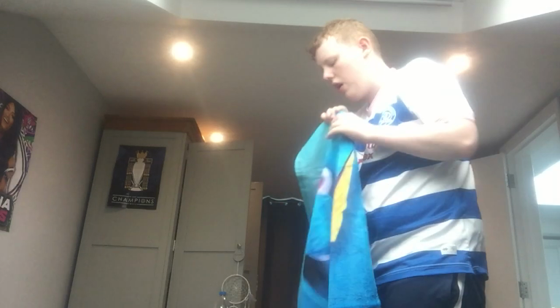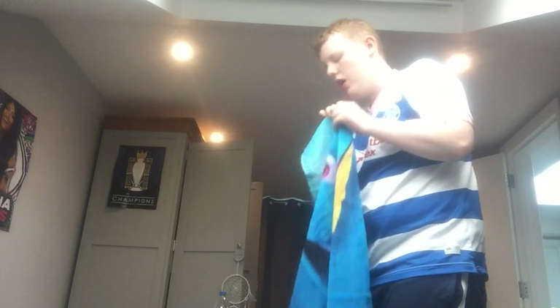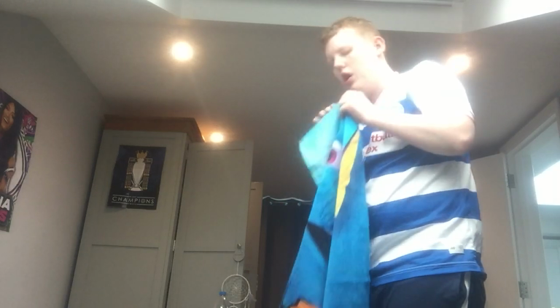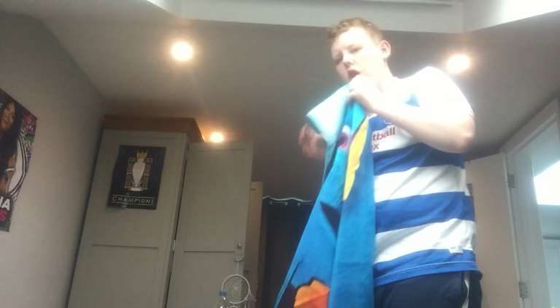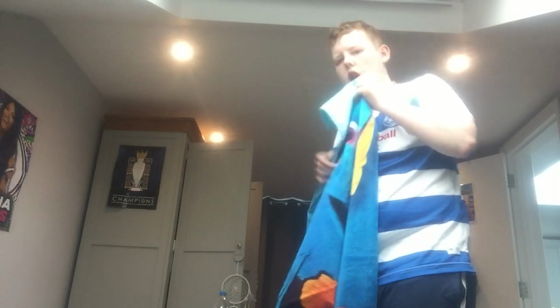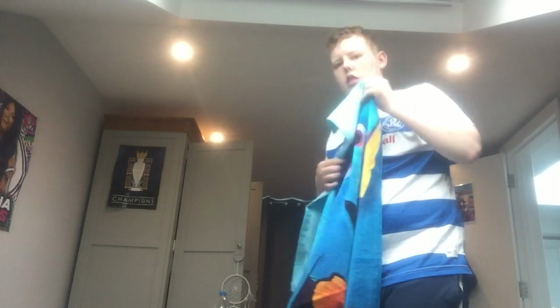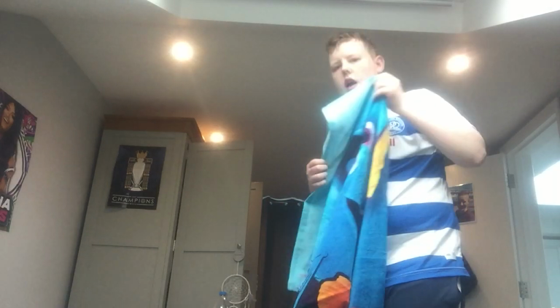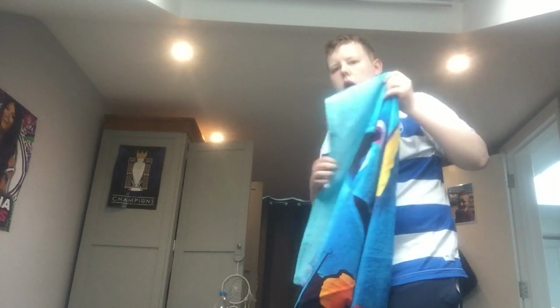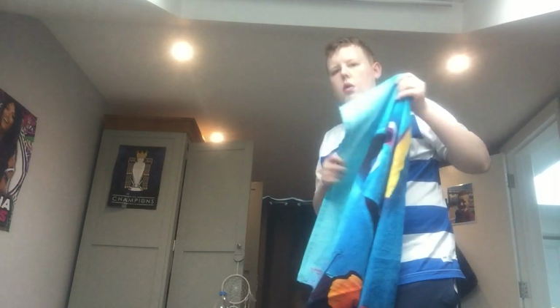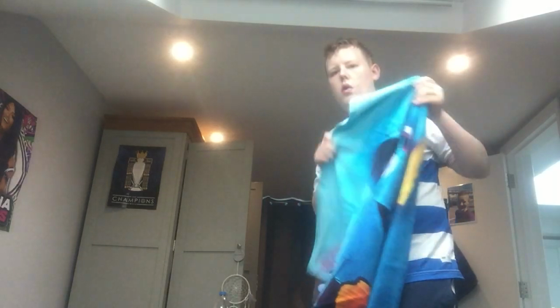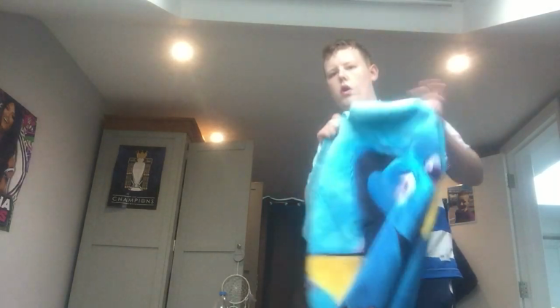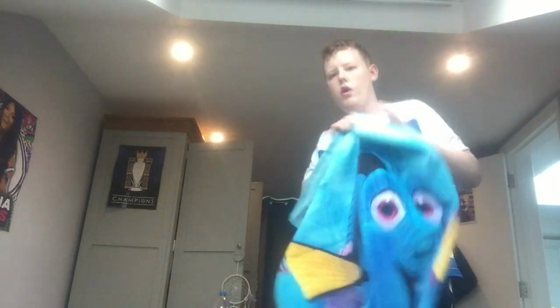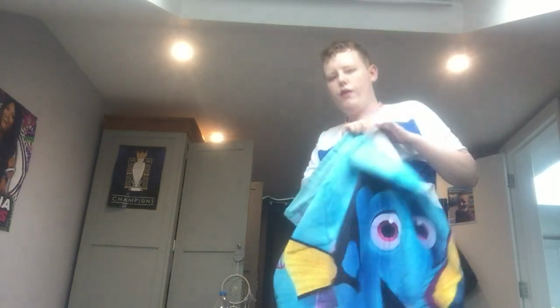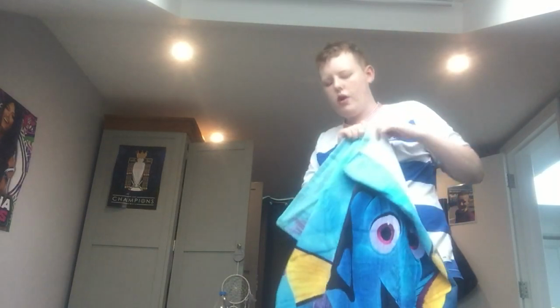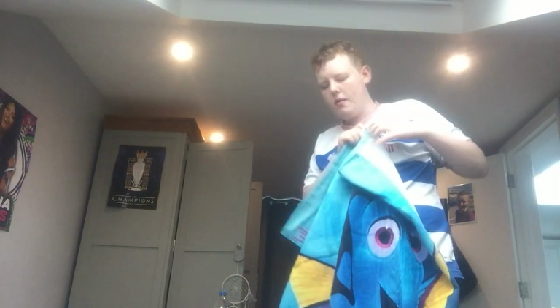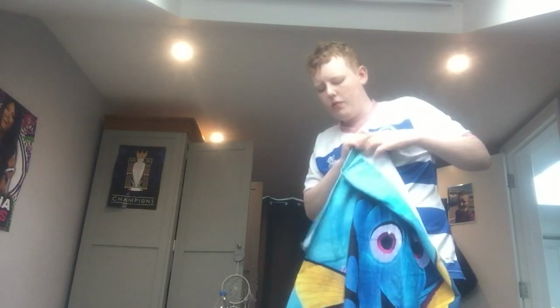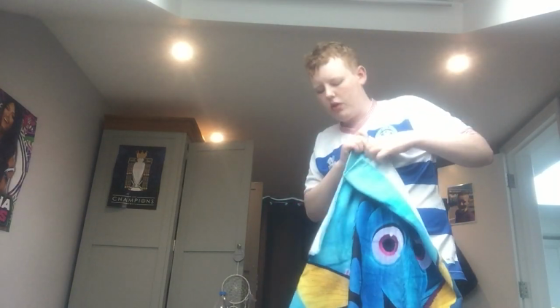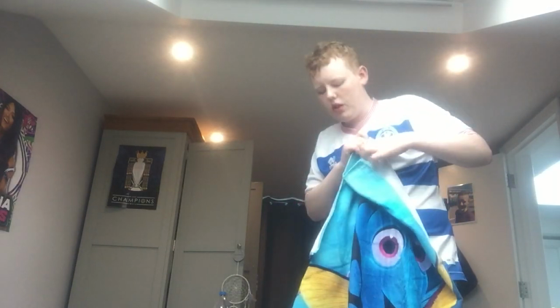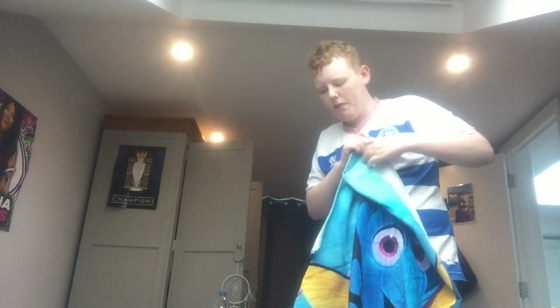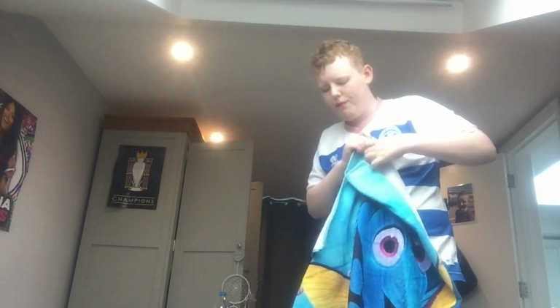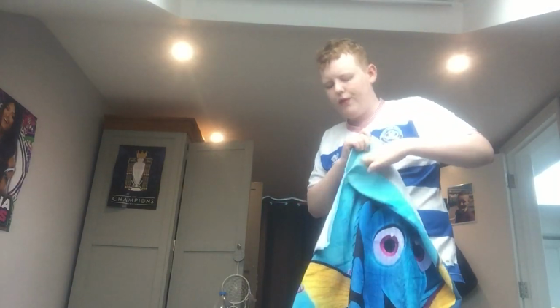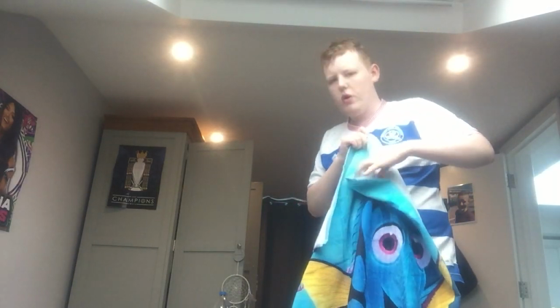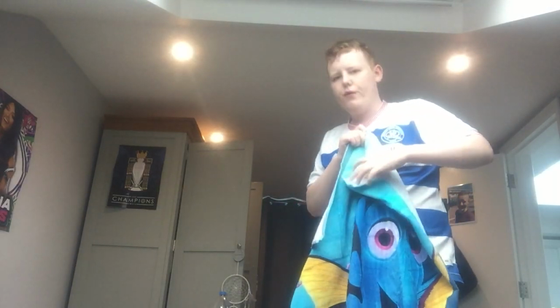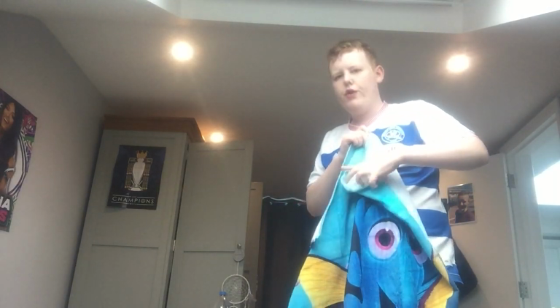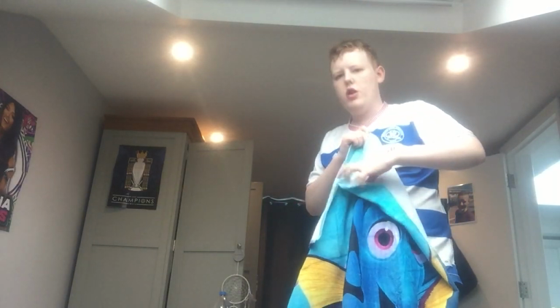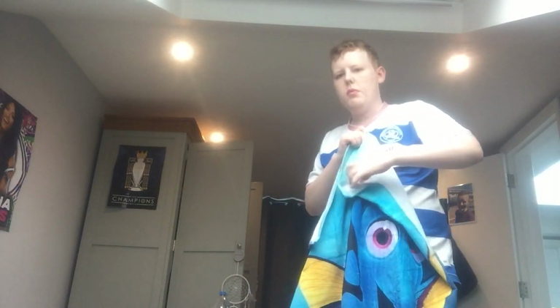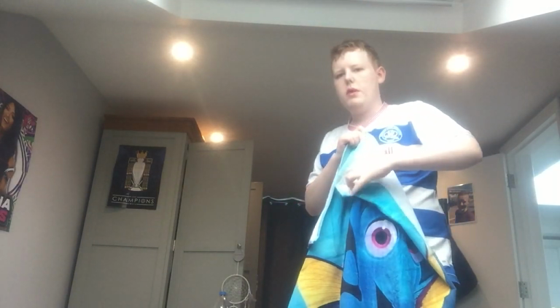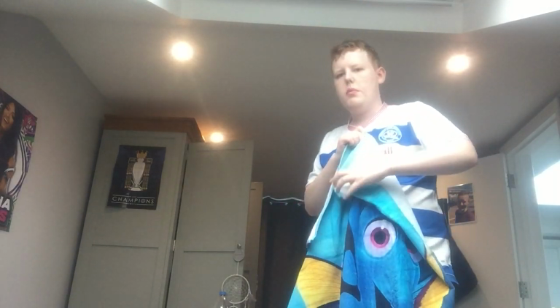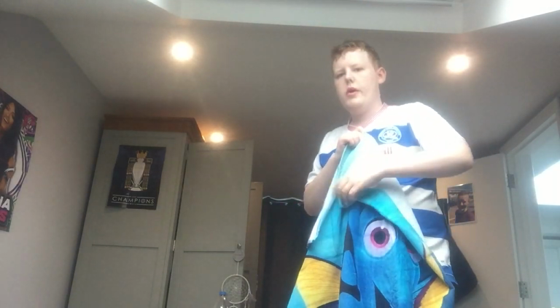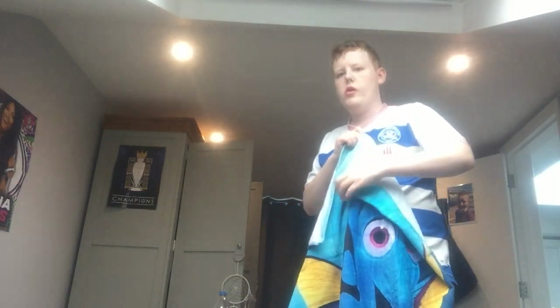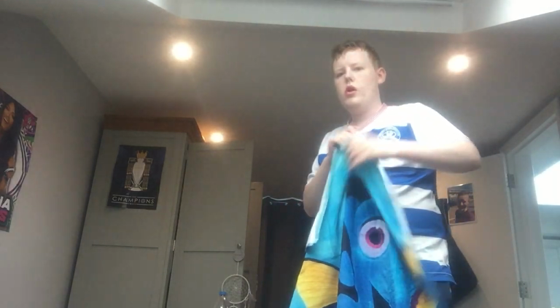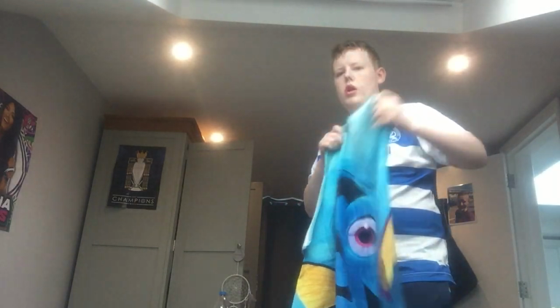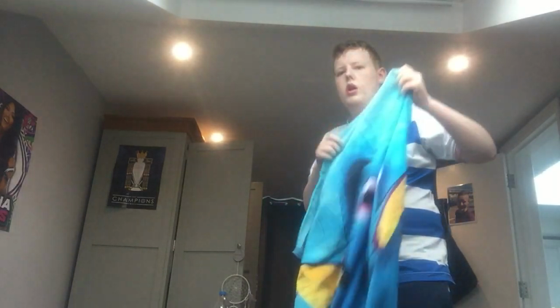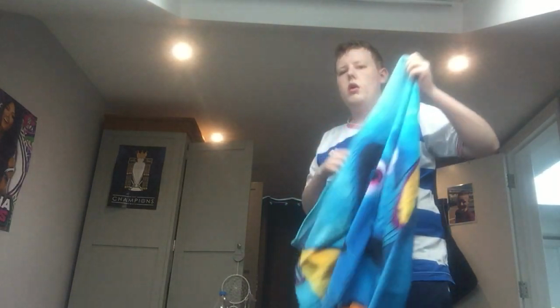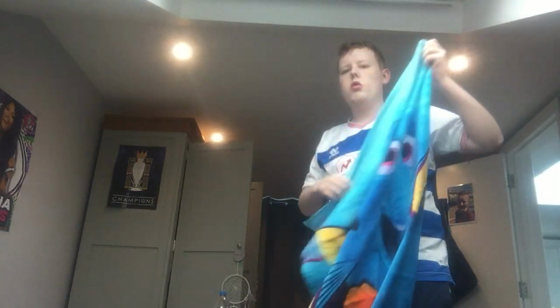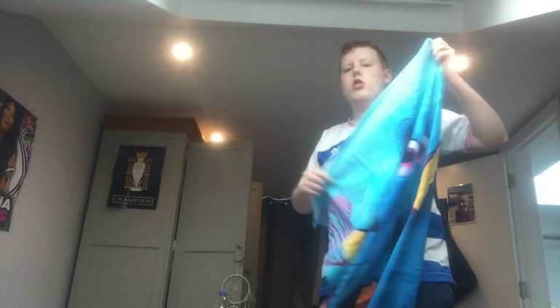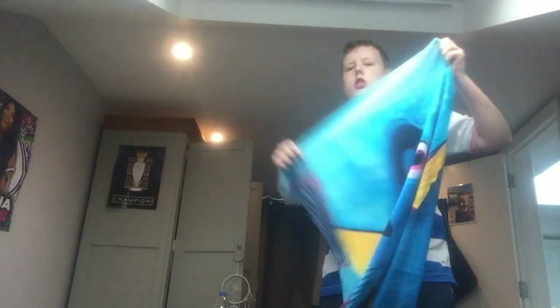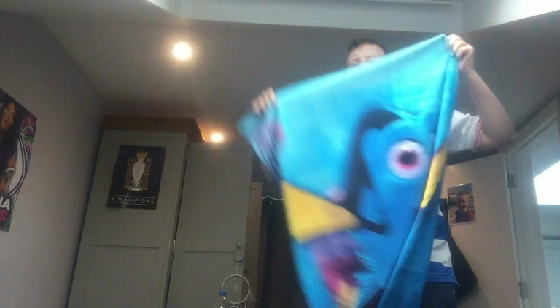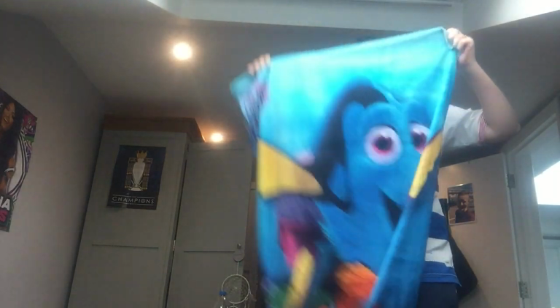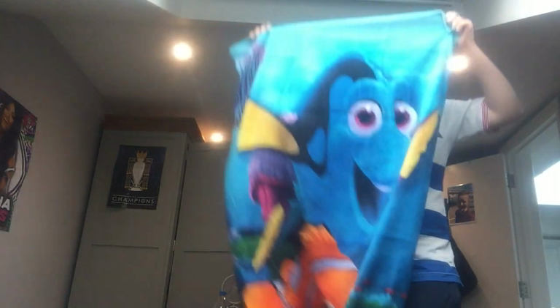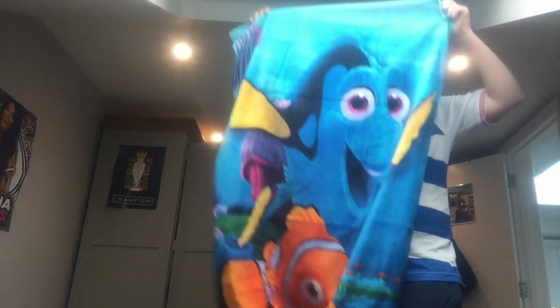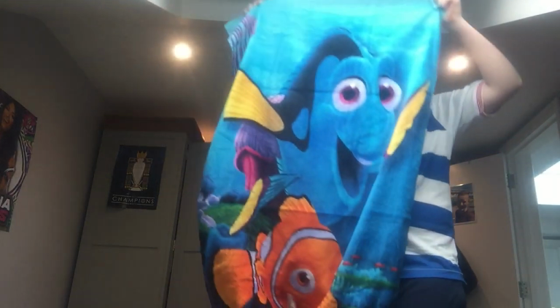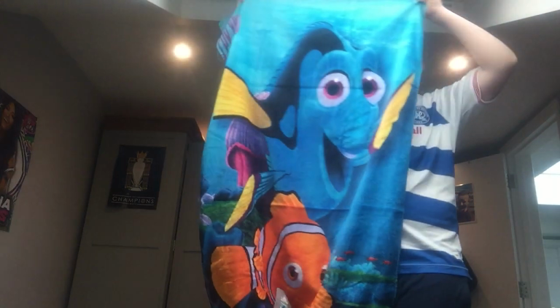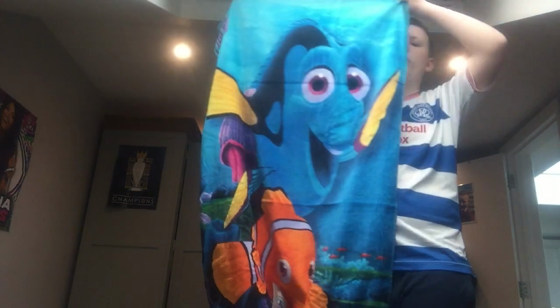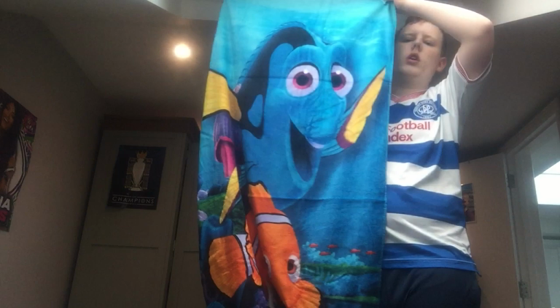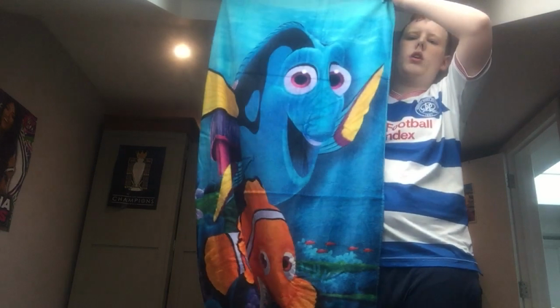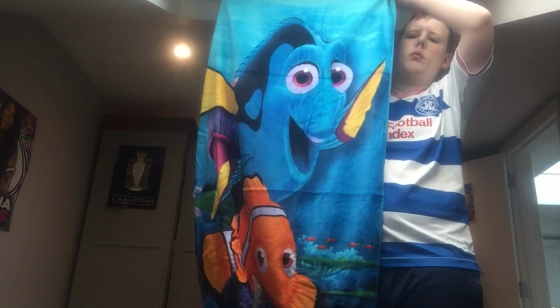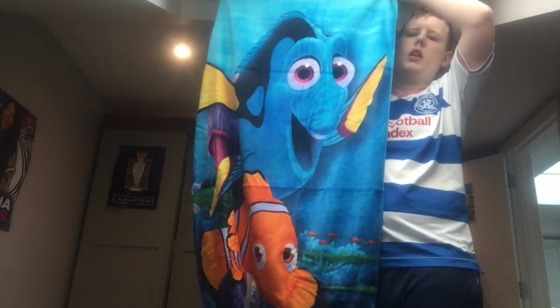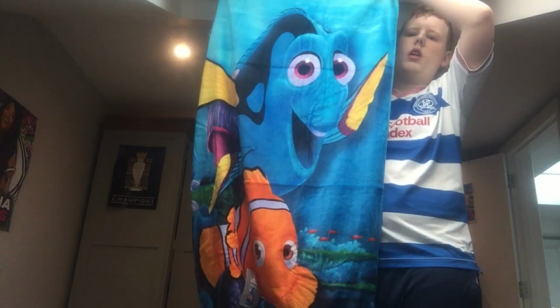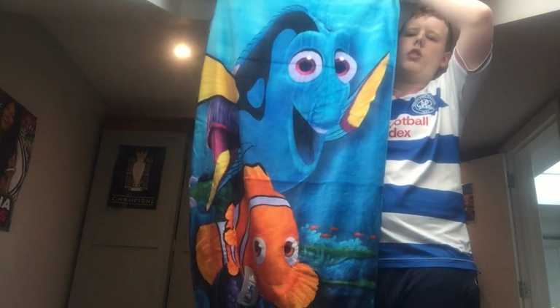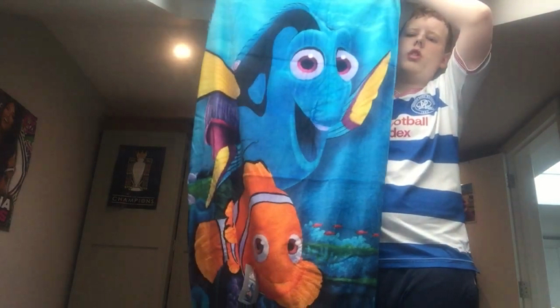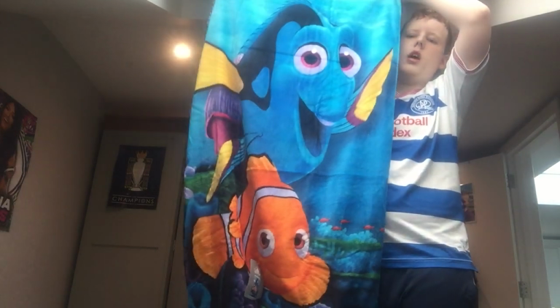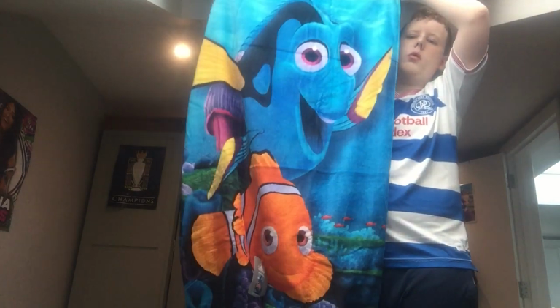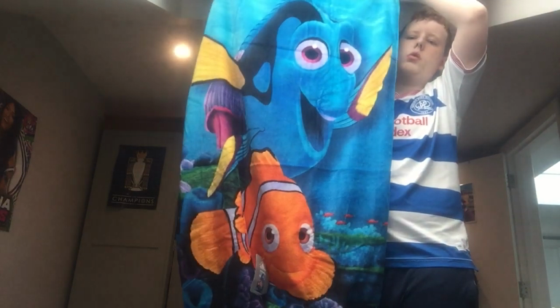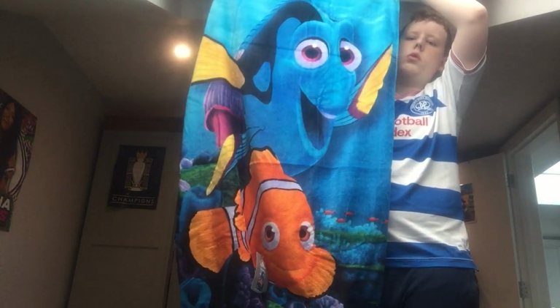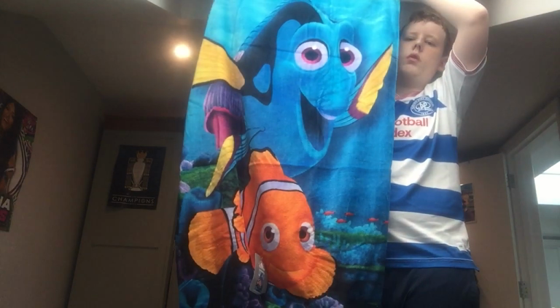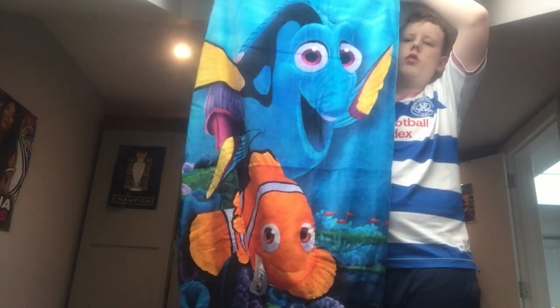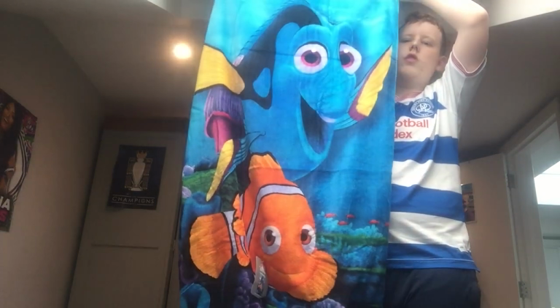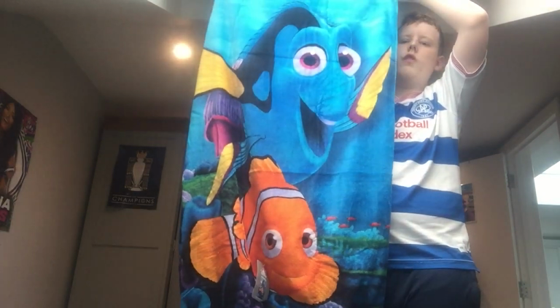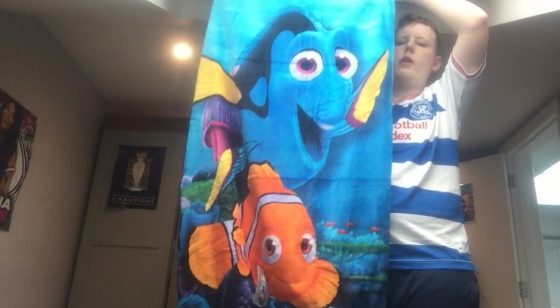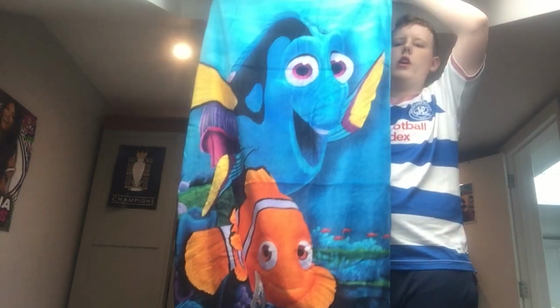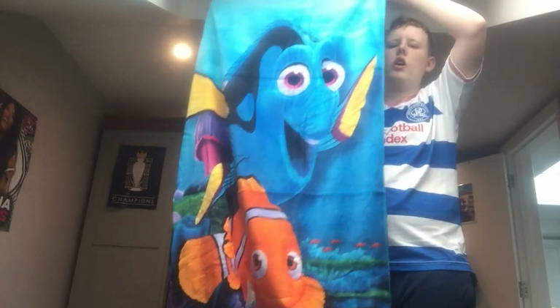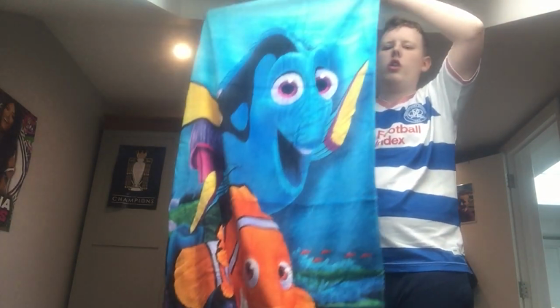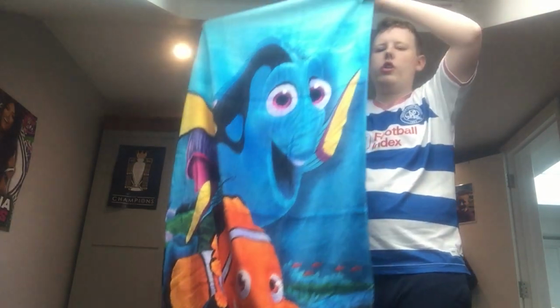Yeah, a towel of the film Finding Nemo, which is a great film. There's the towel, which is very nice.